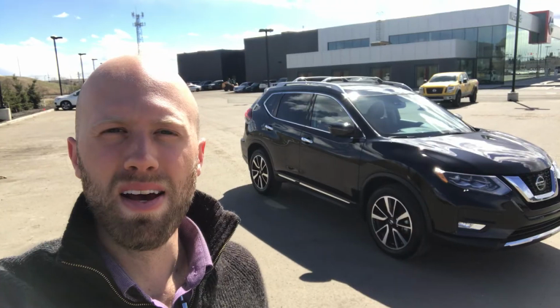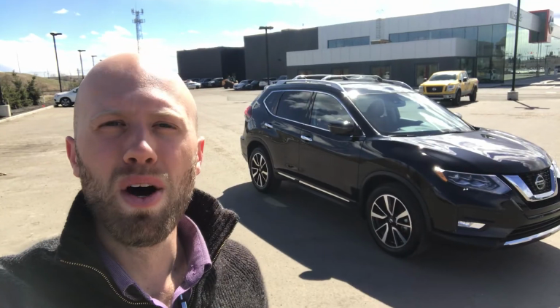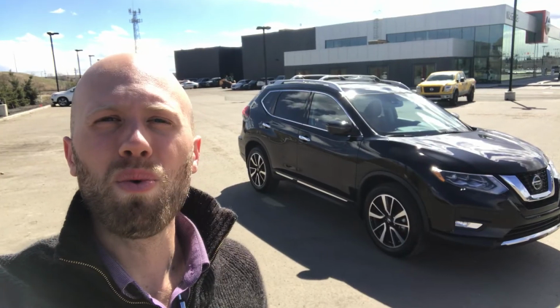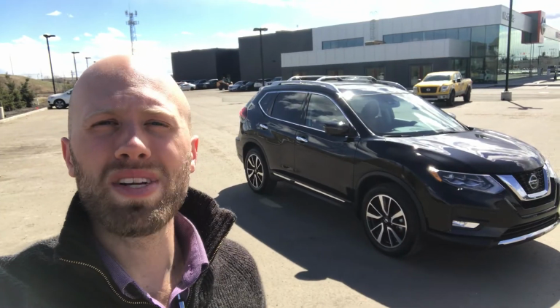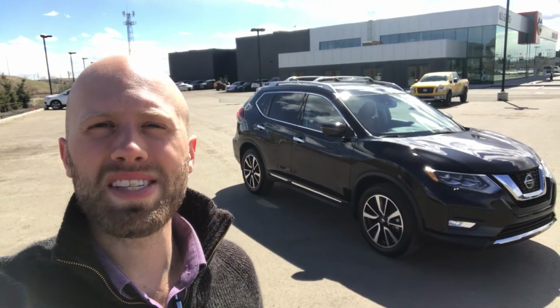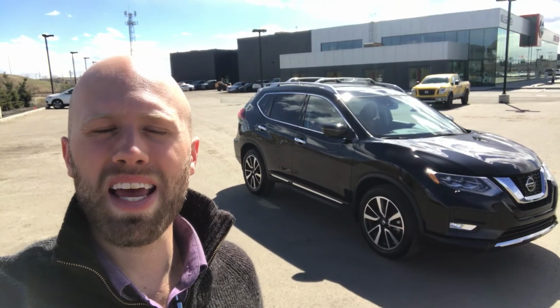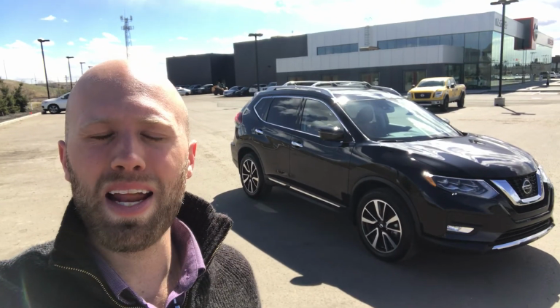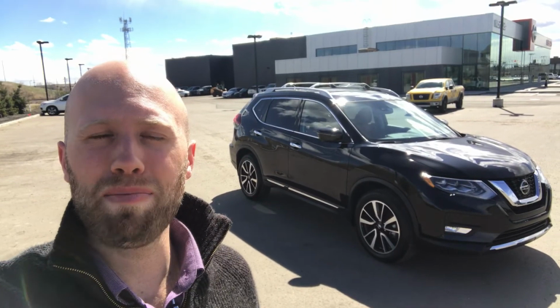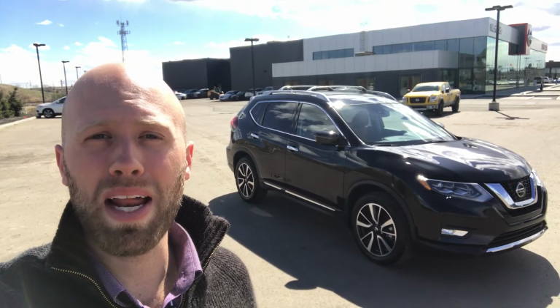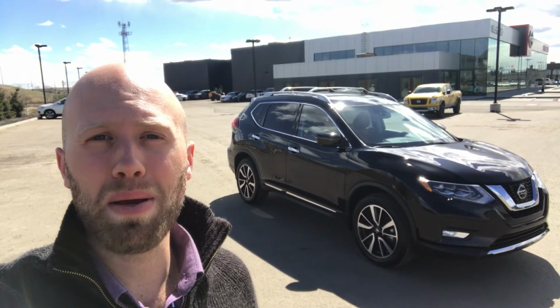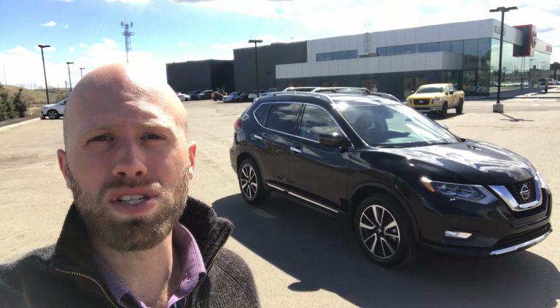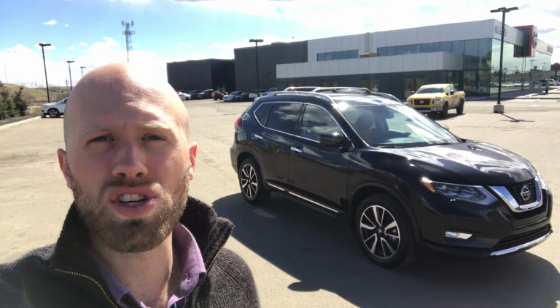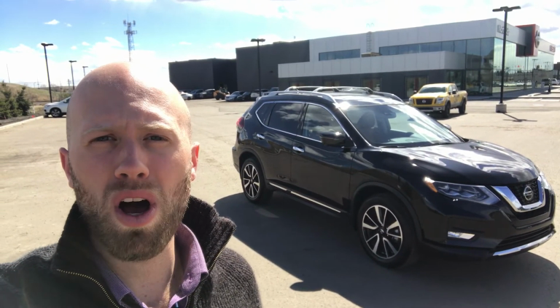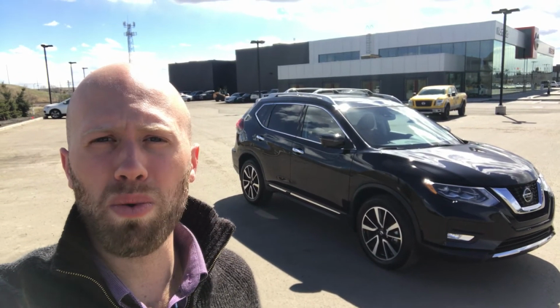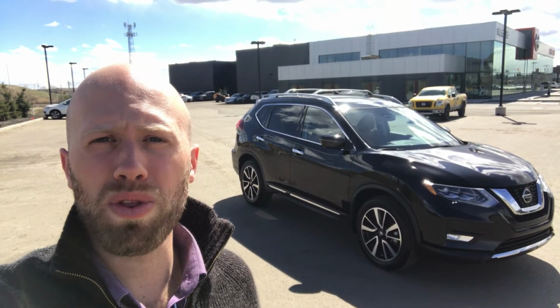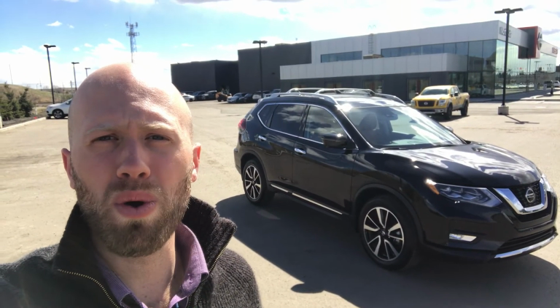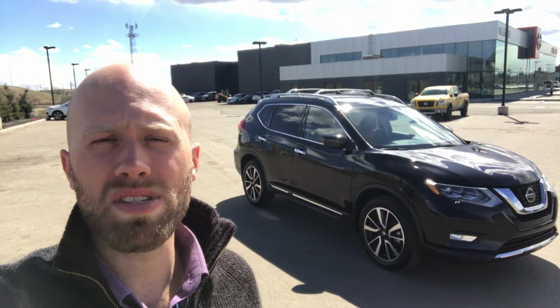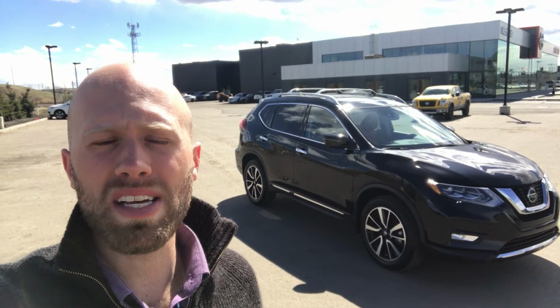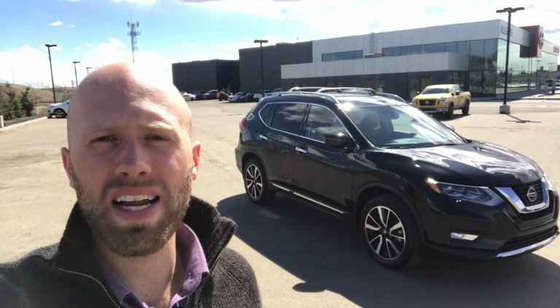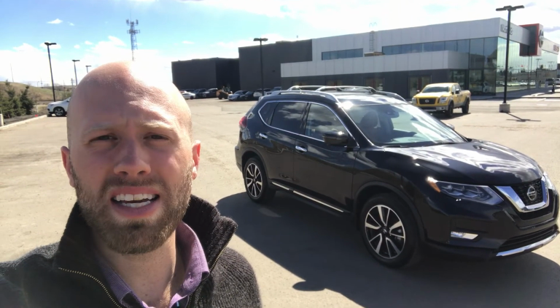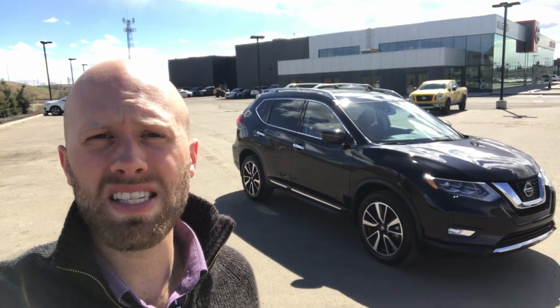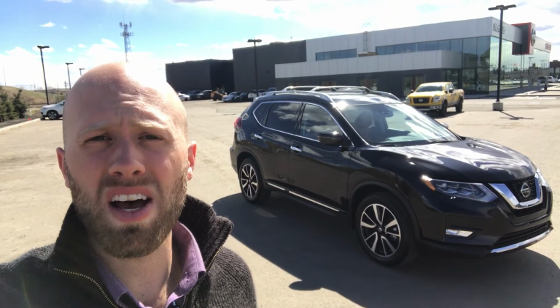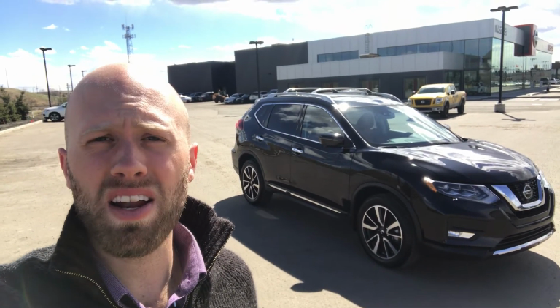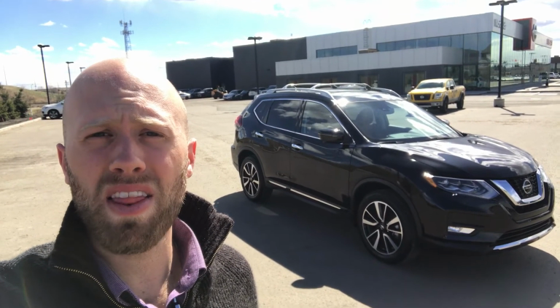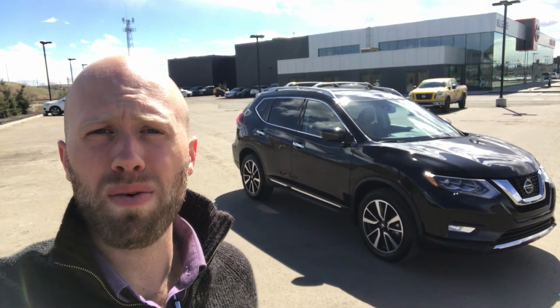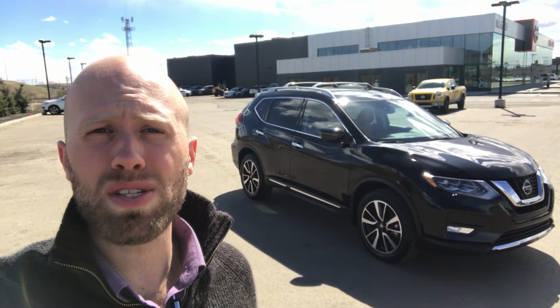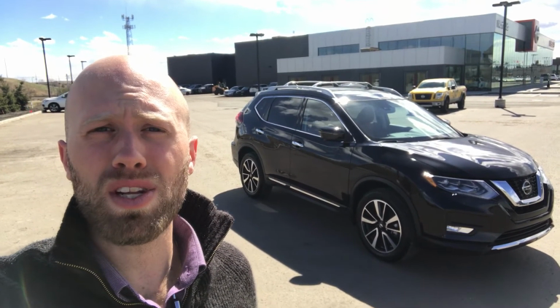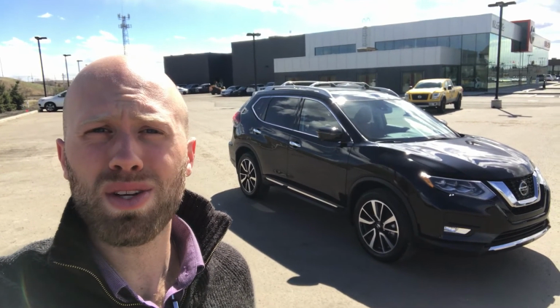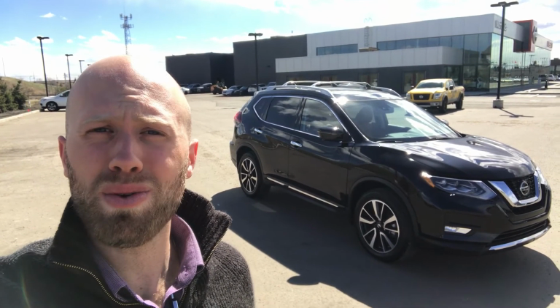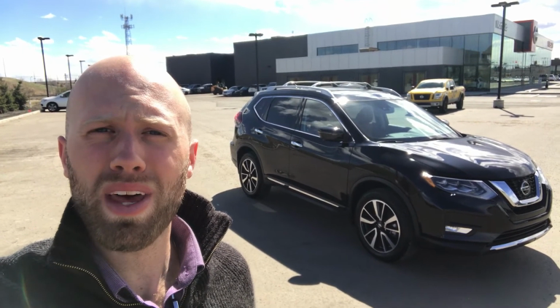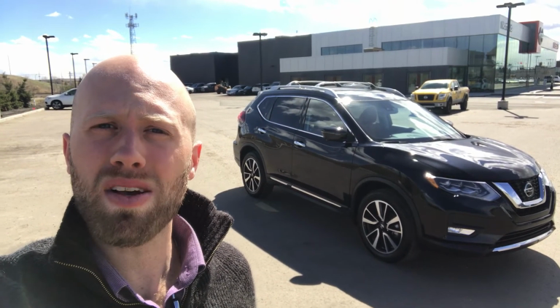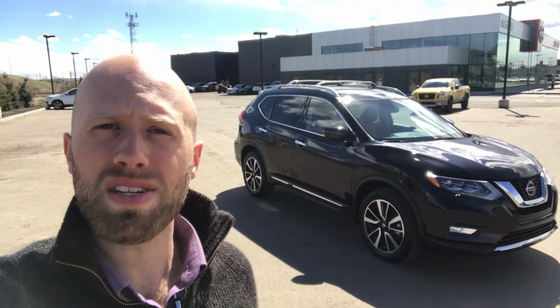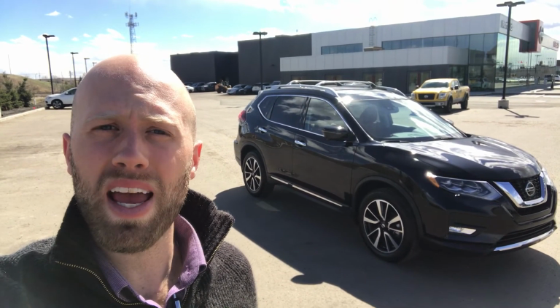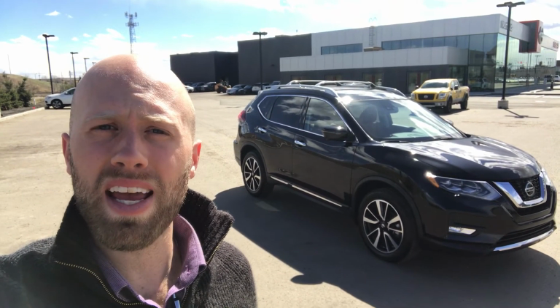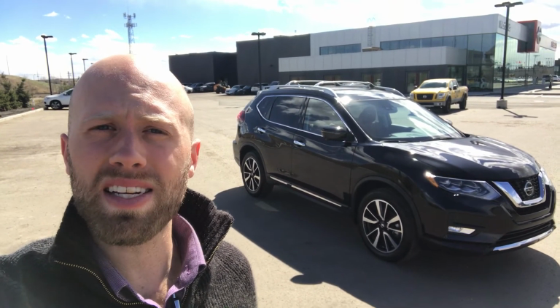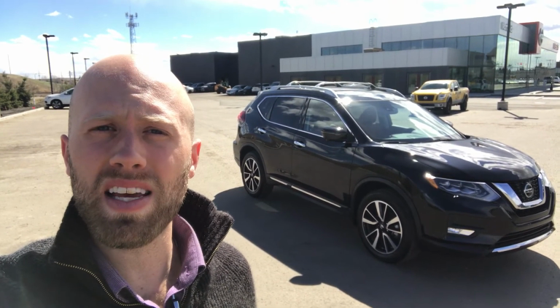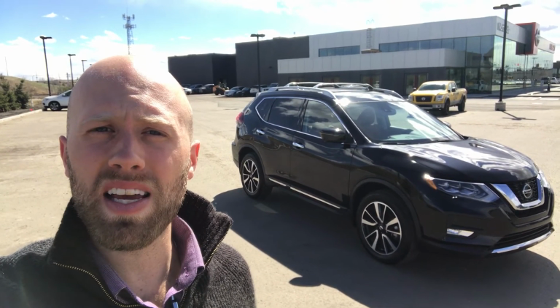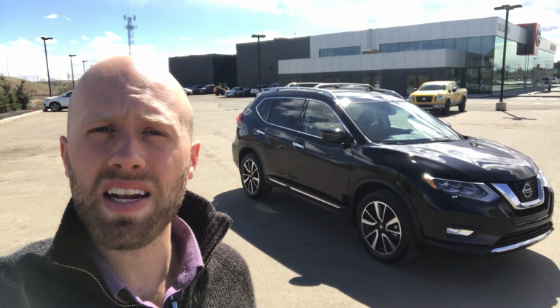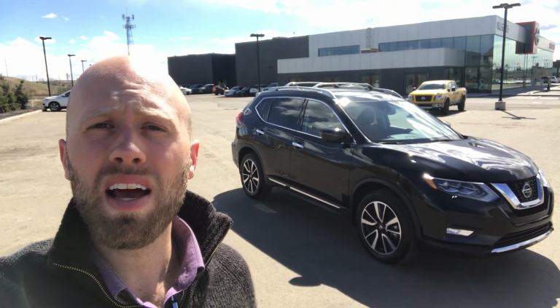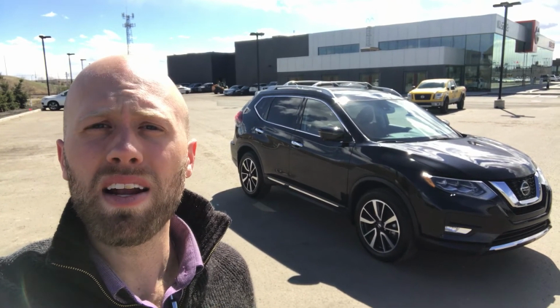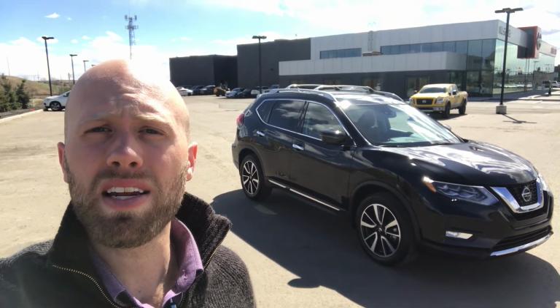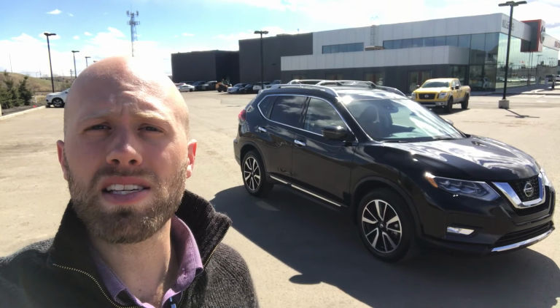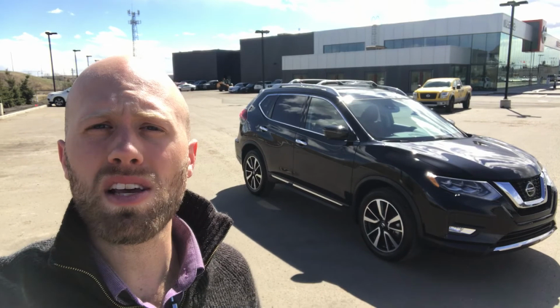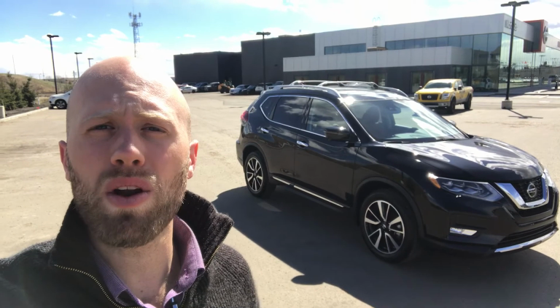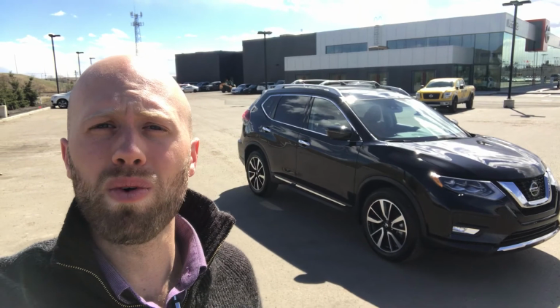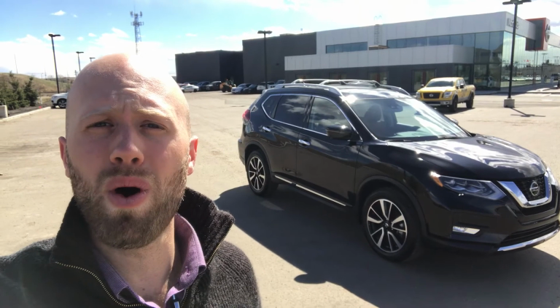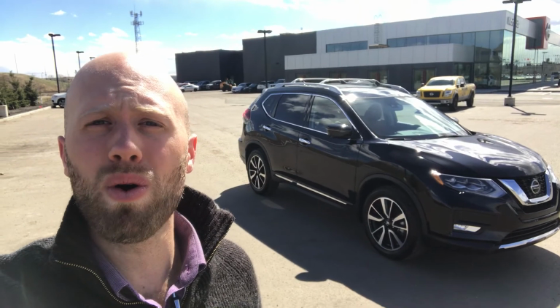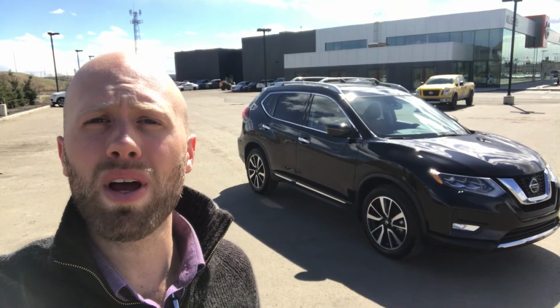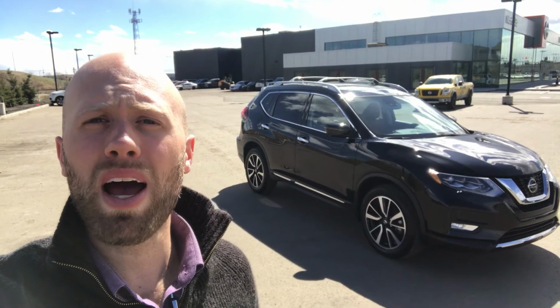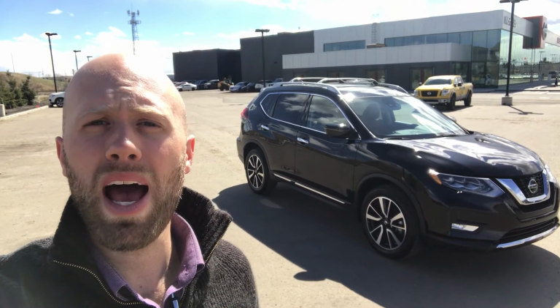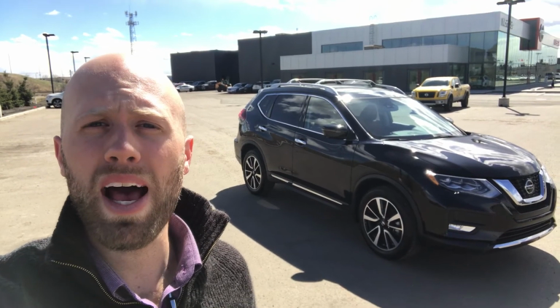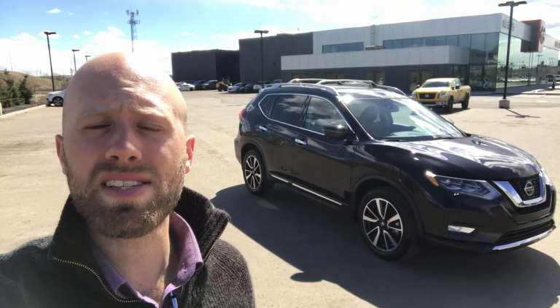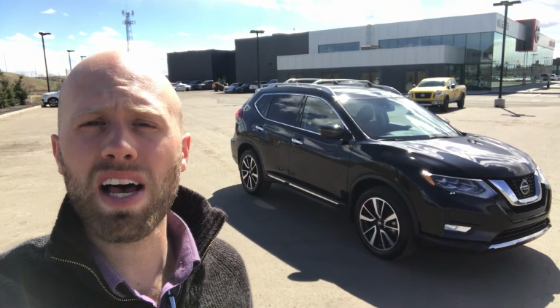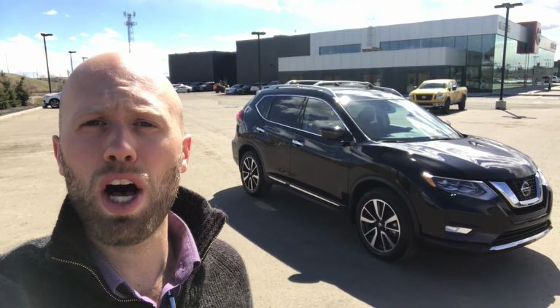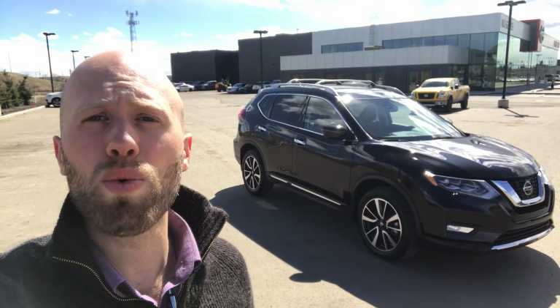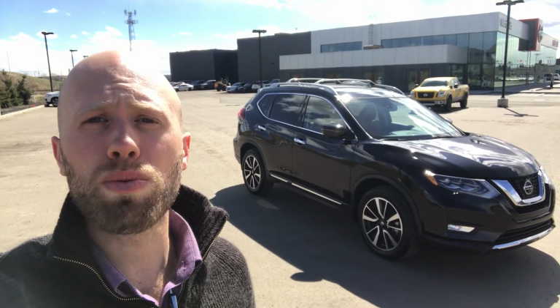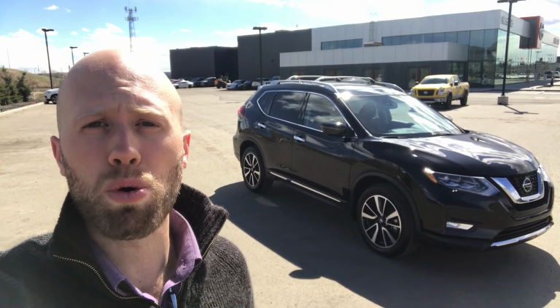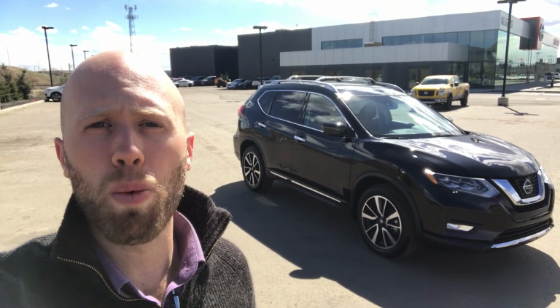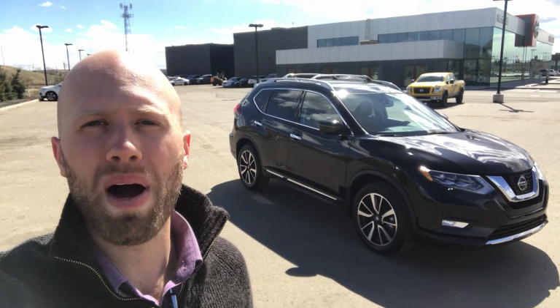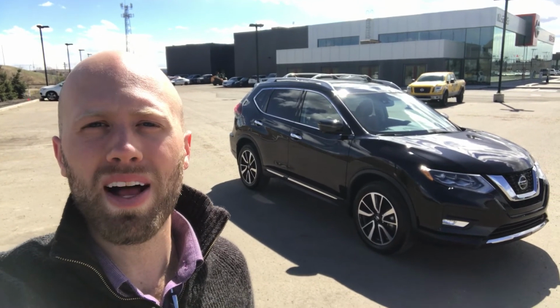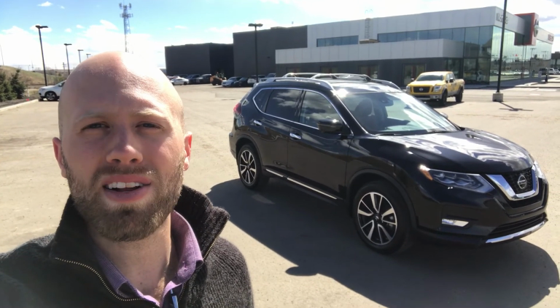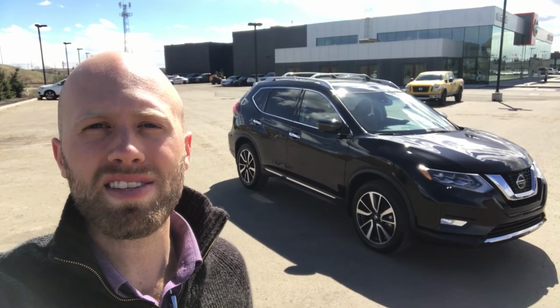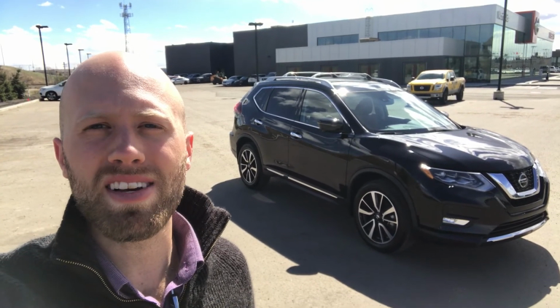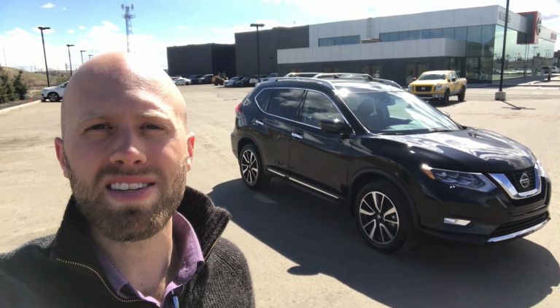Once again my name is Sean with Northside Nissan and that was the 2018 Nissan Rogue SL with ProPilot Assist.